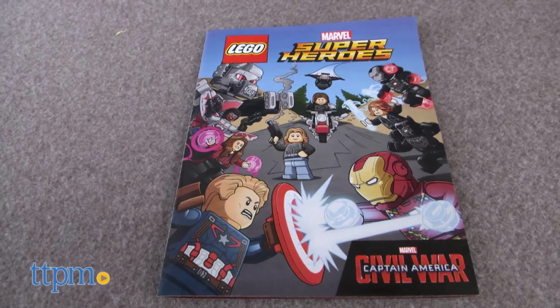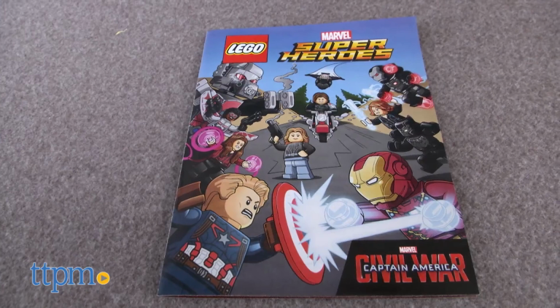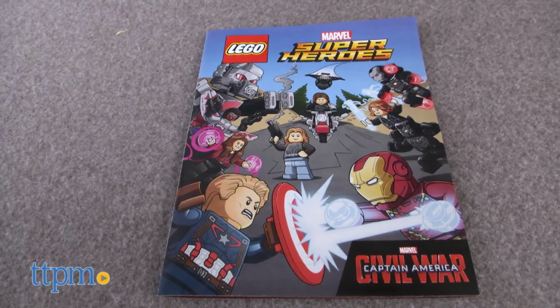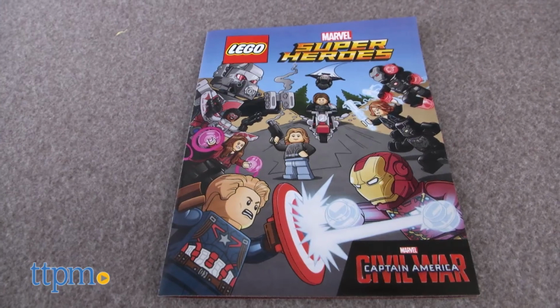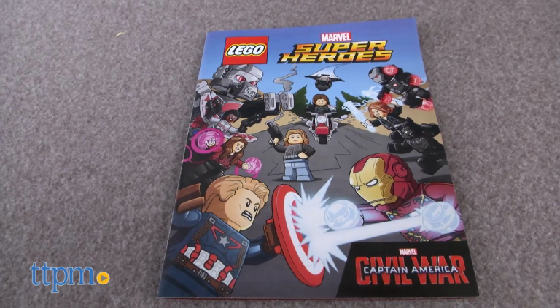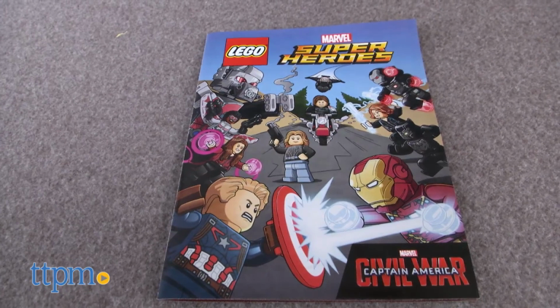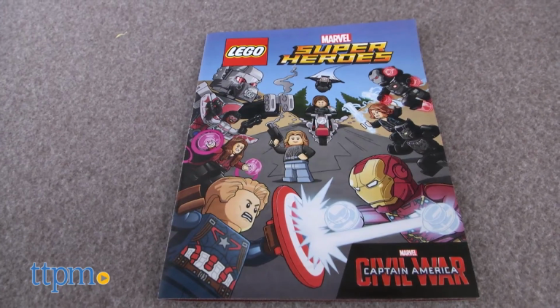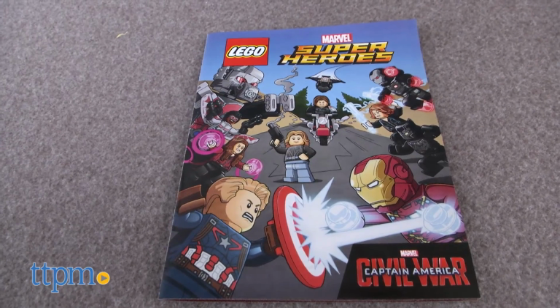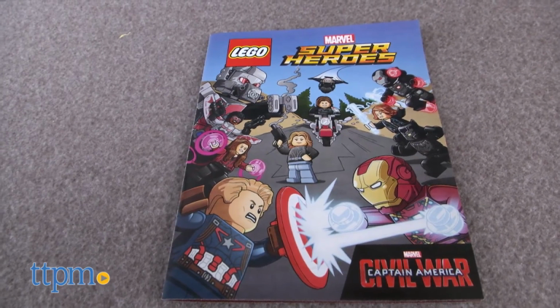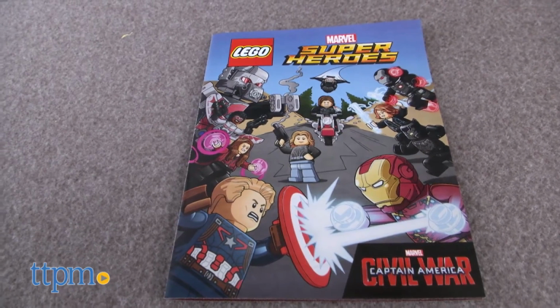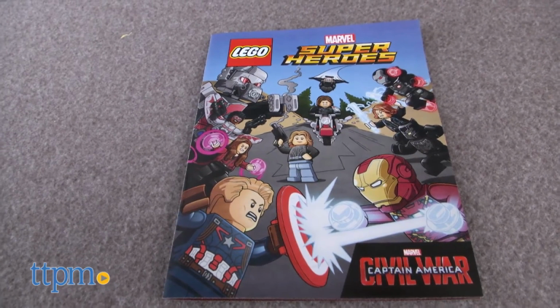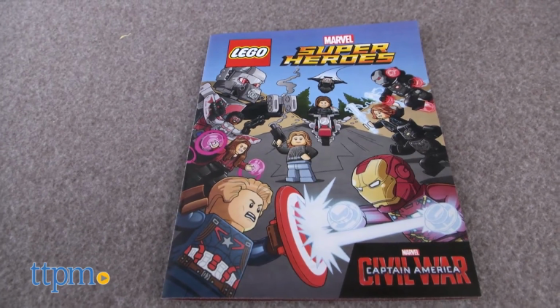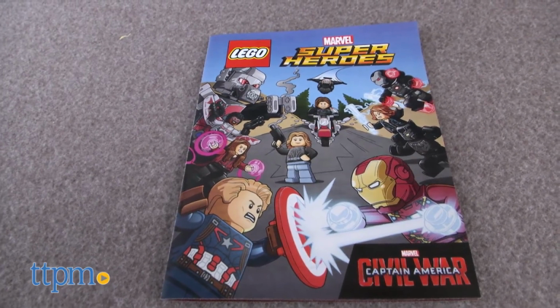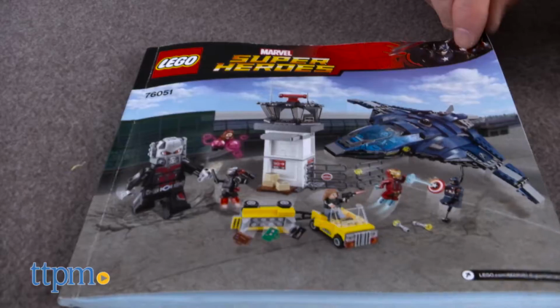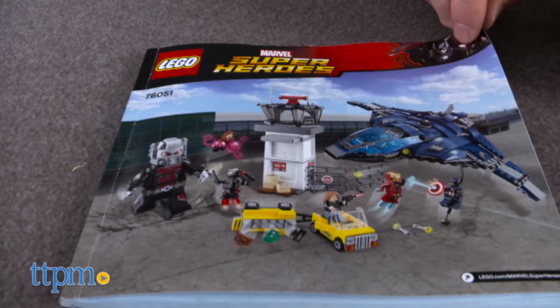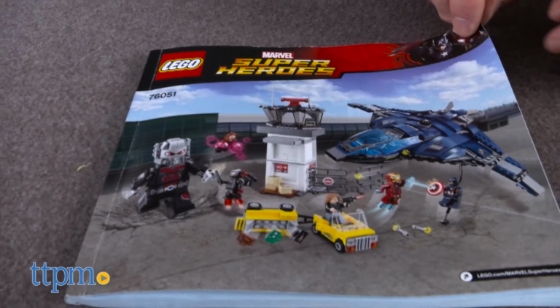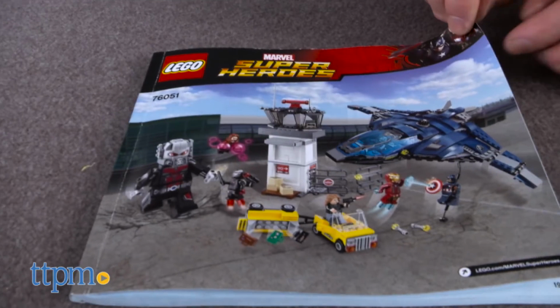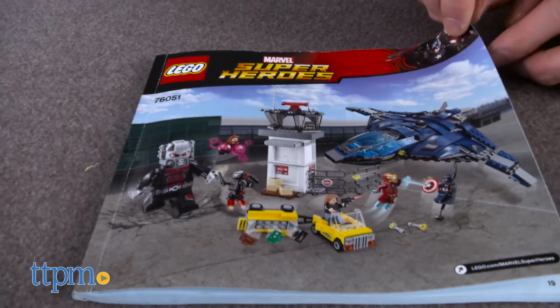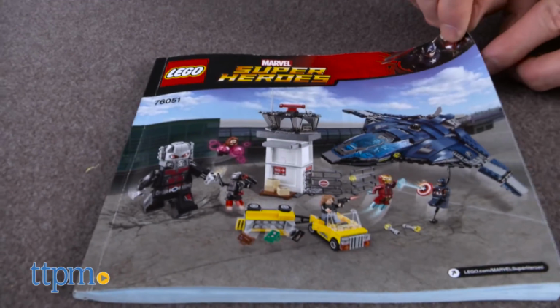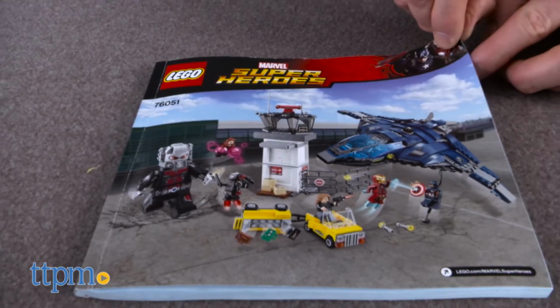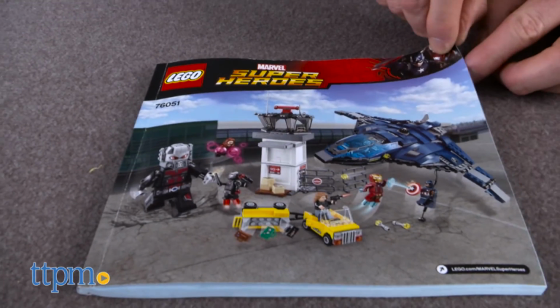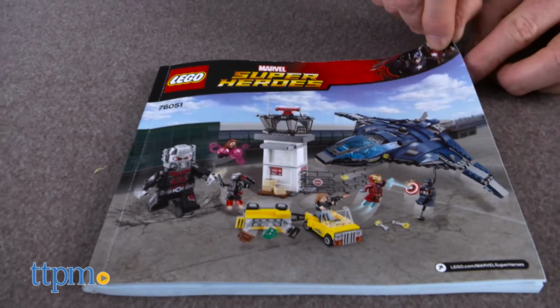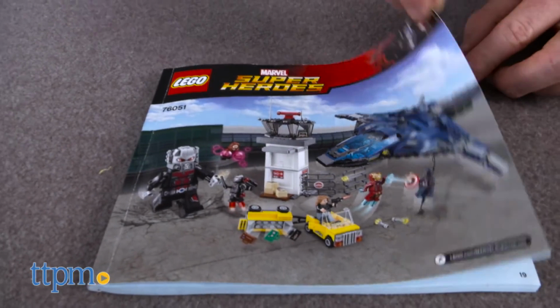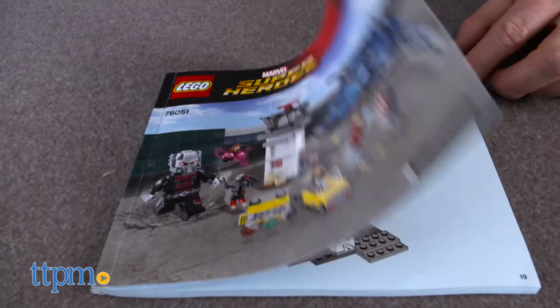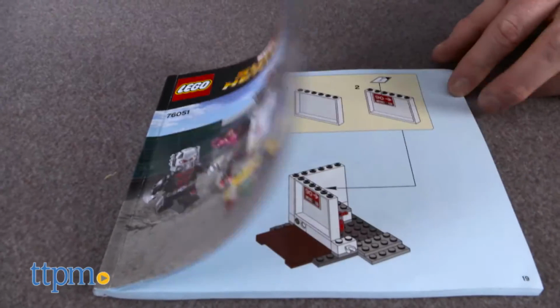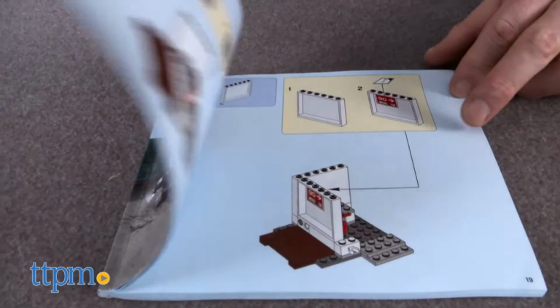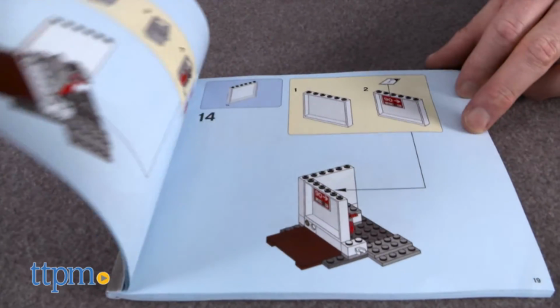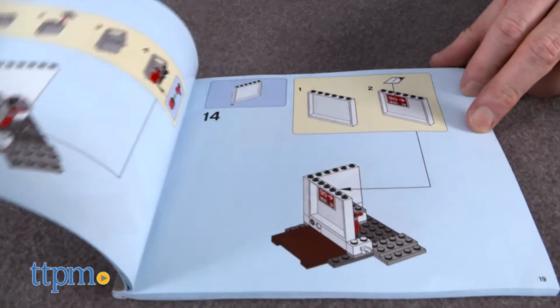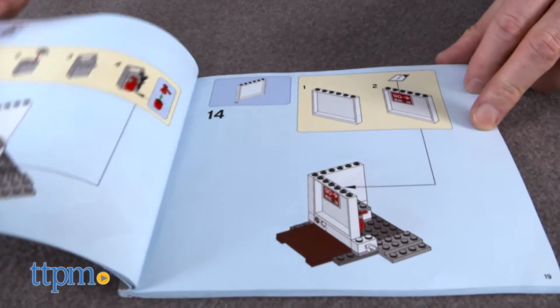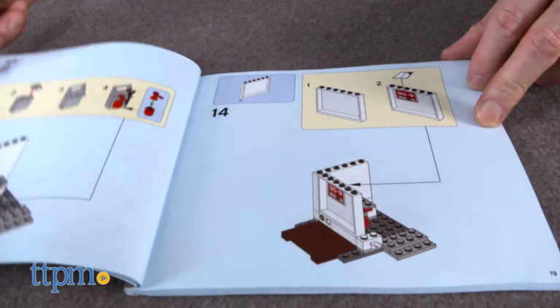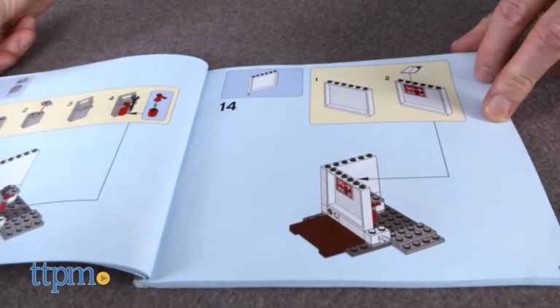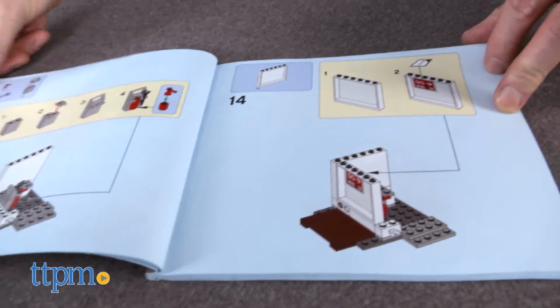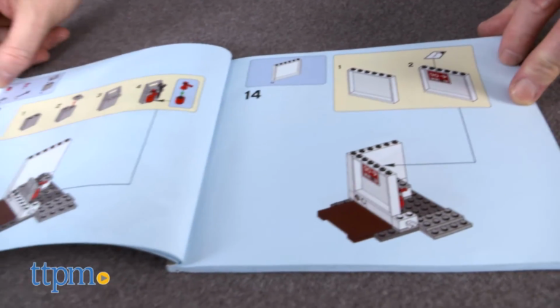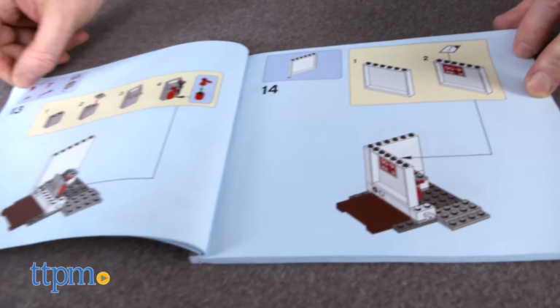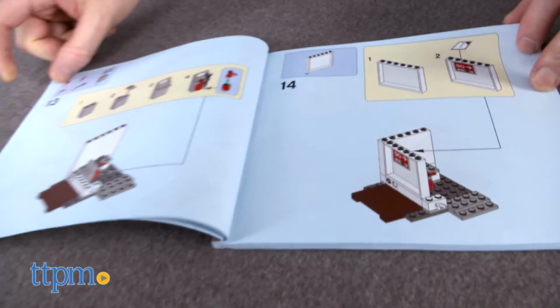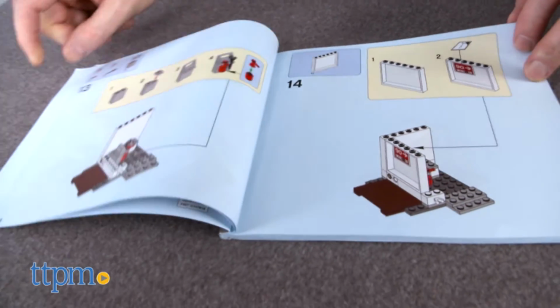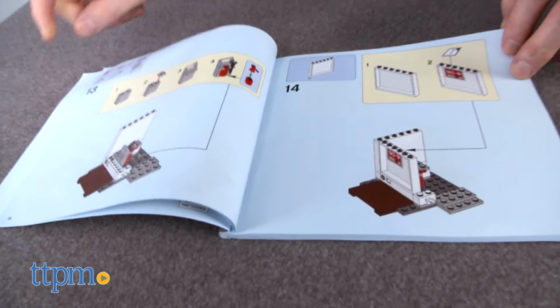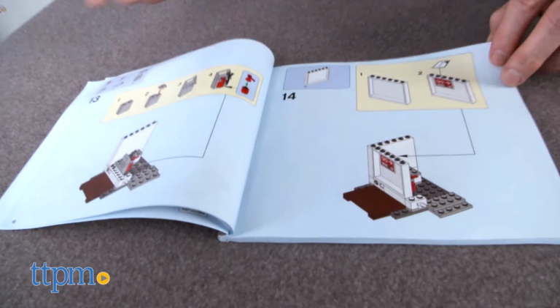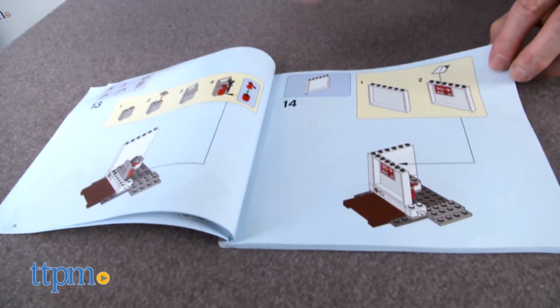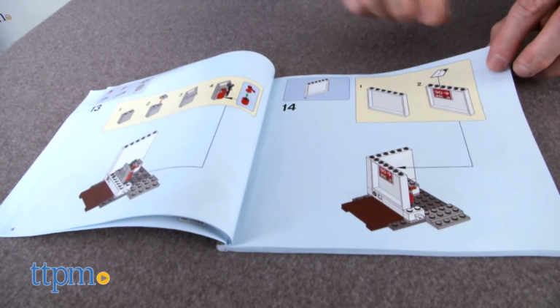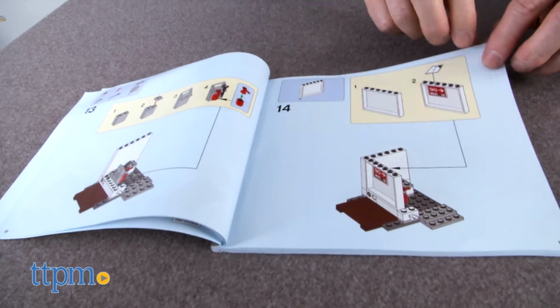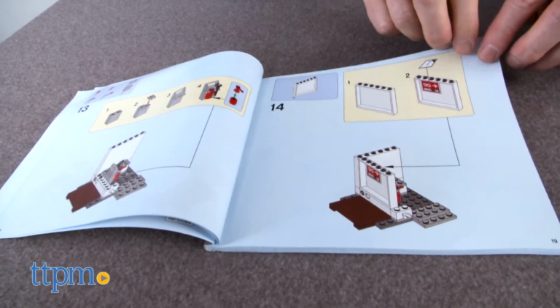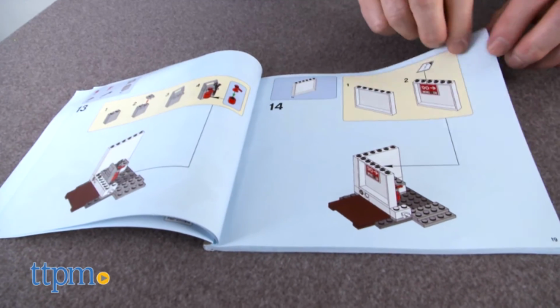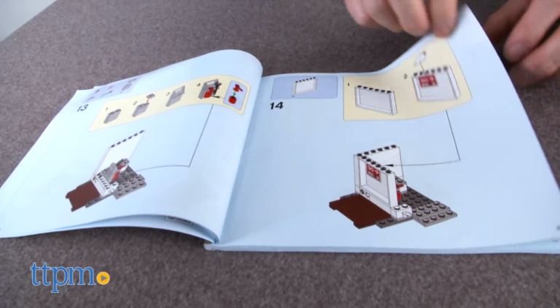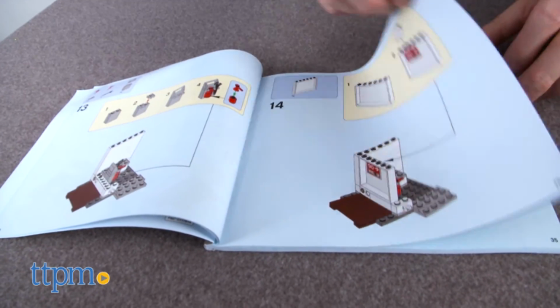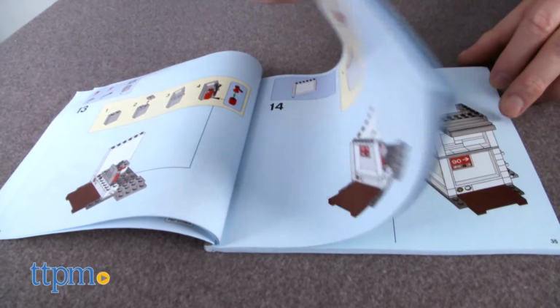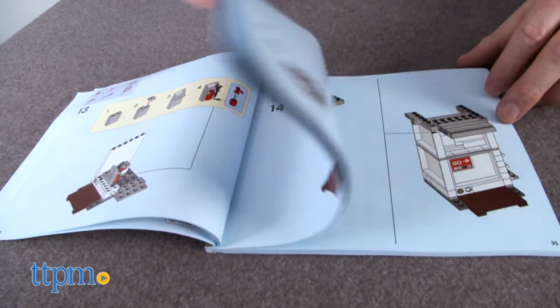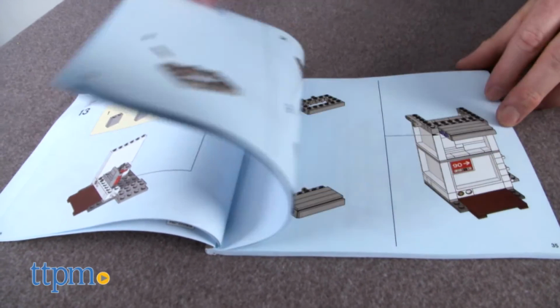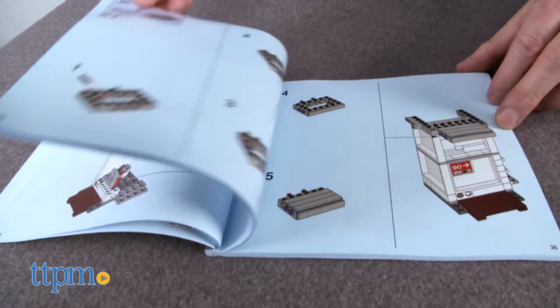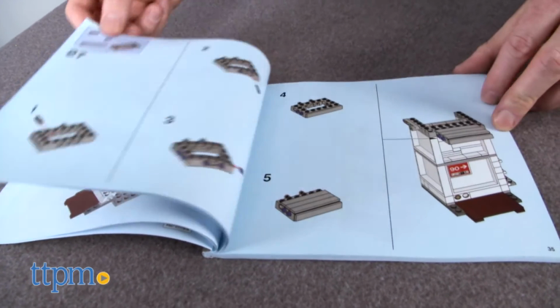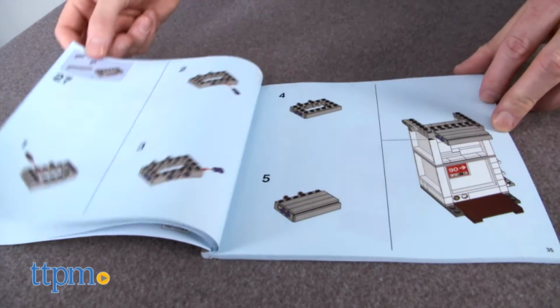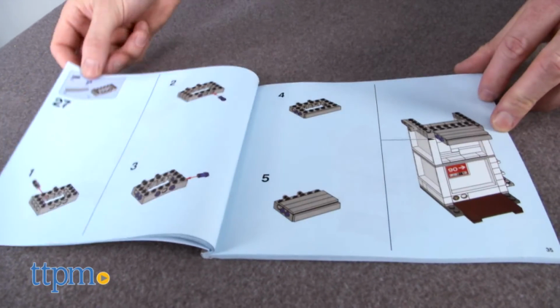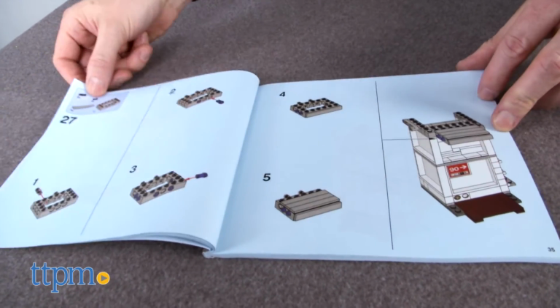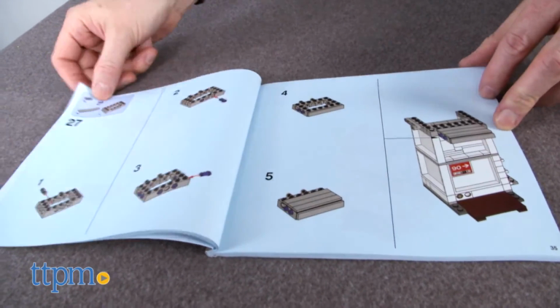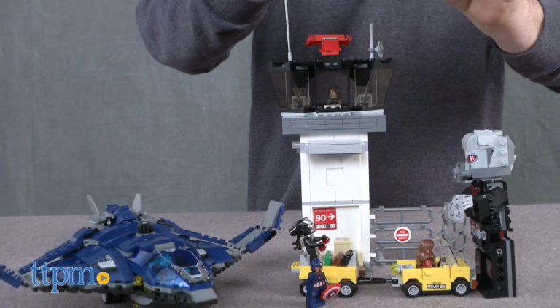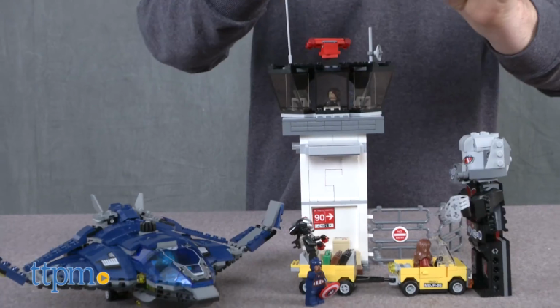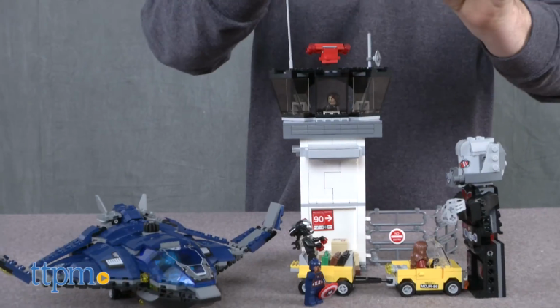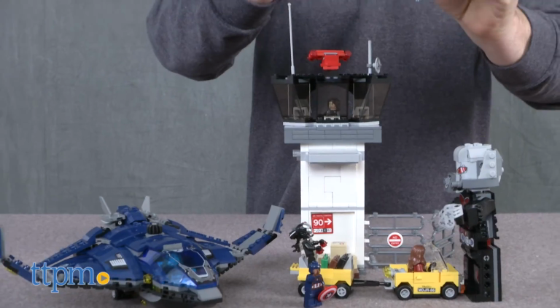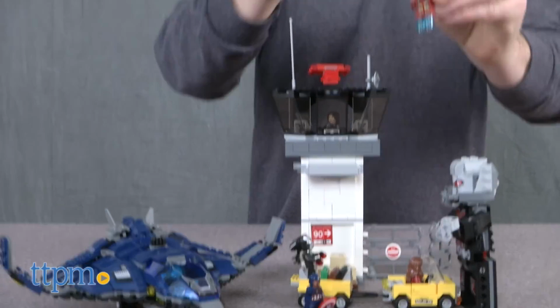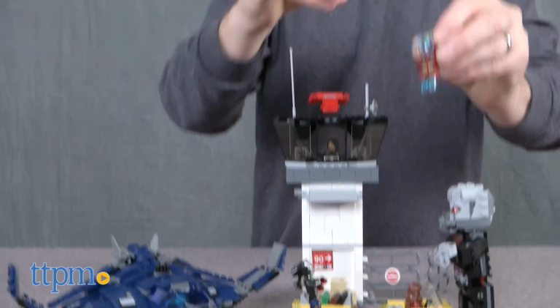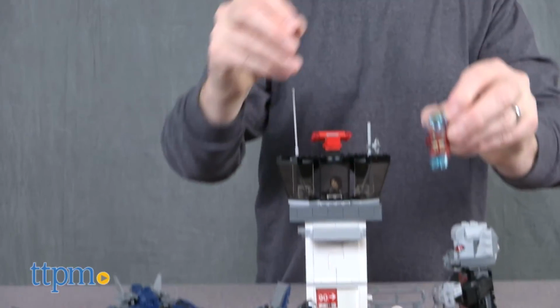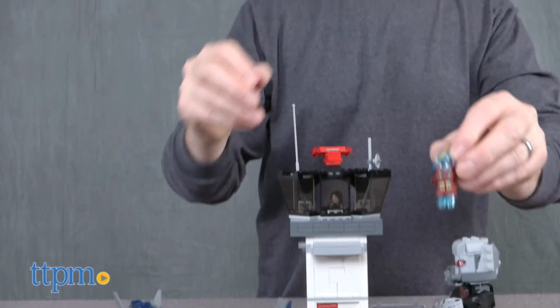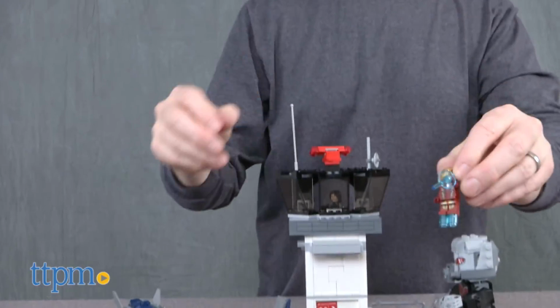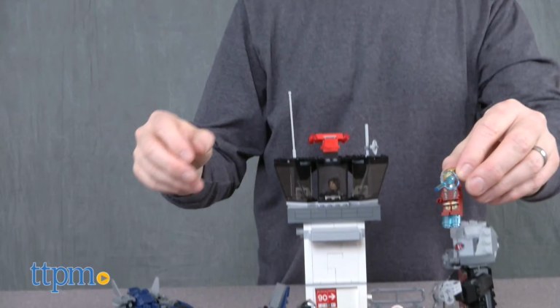It comes with a comic book and LEGO's clear and easy-to-follow instructions. It should take most LEGO builders about two hours to build.